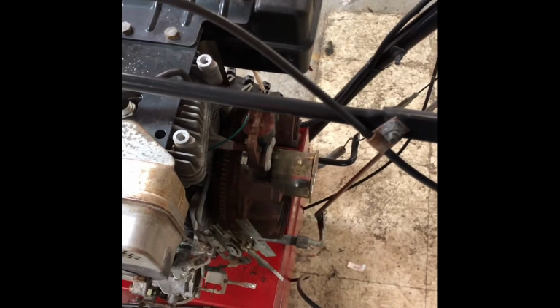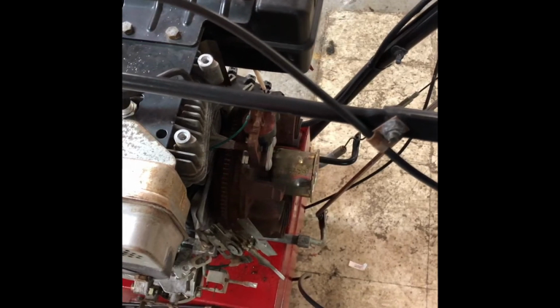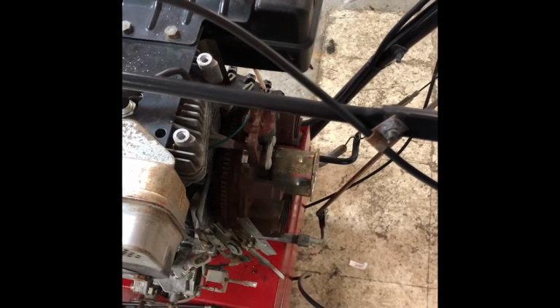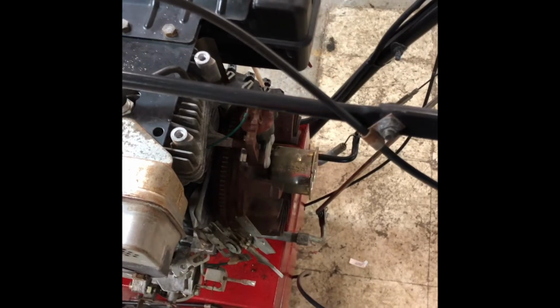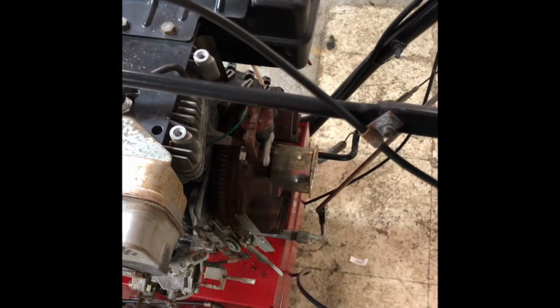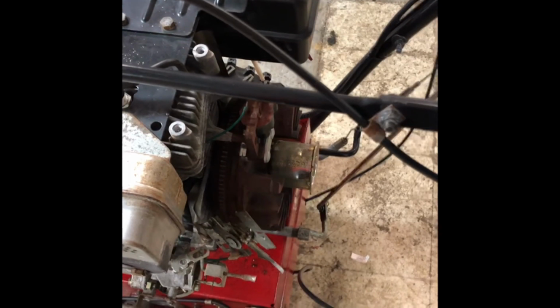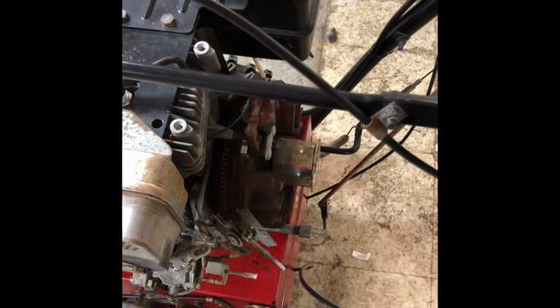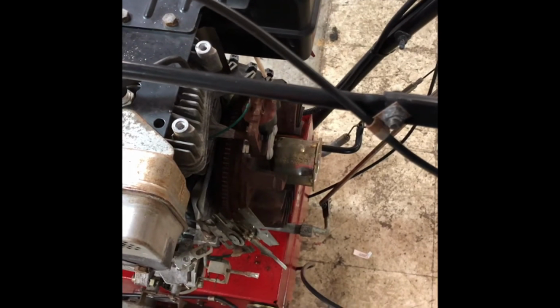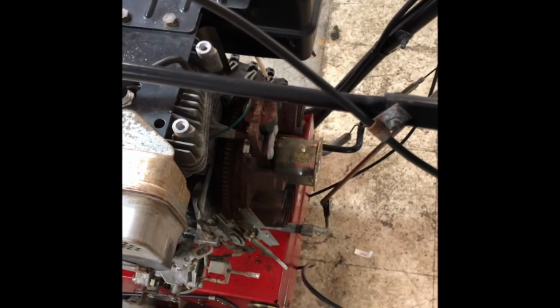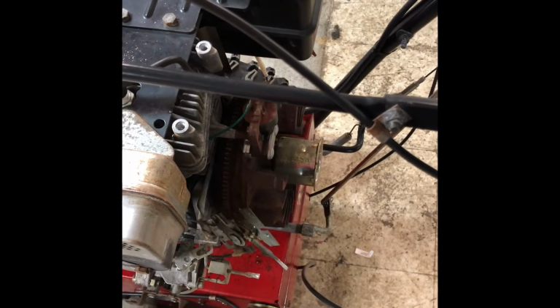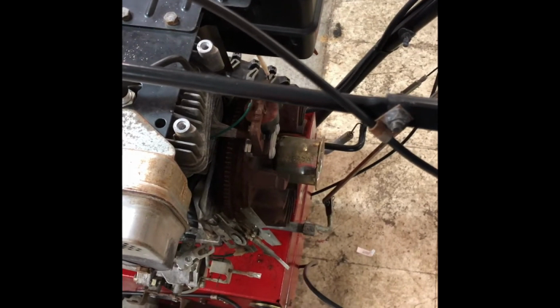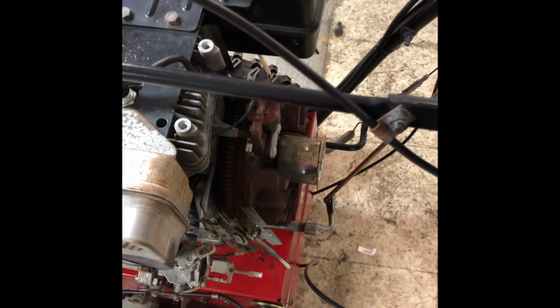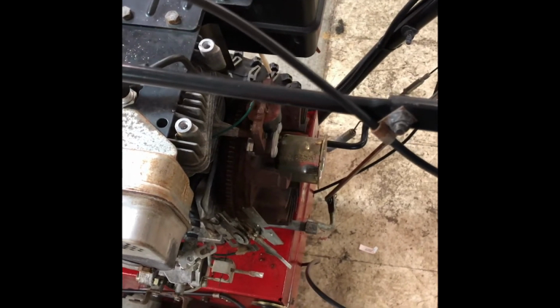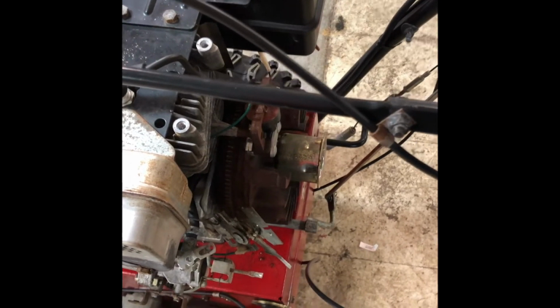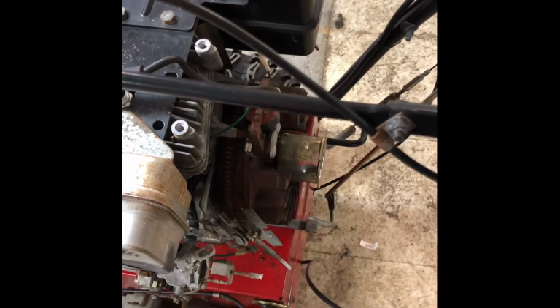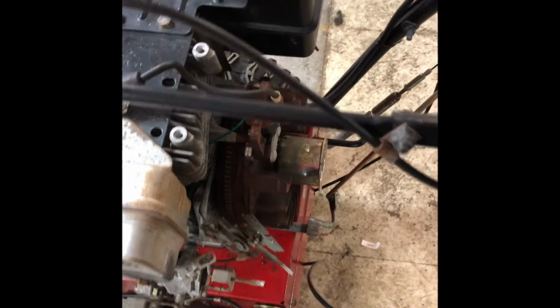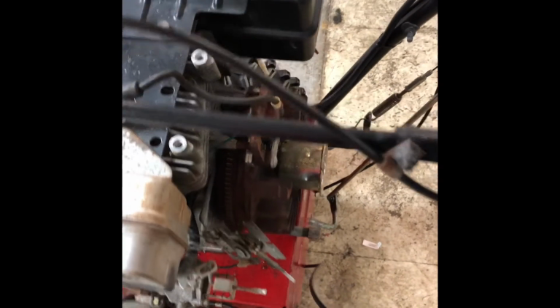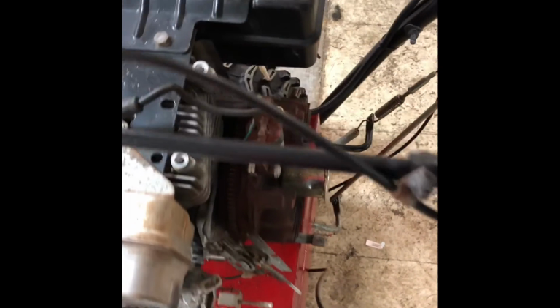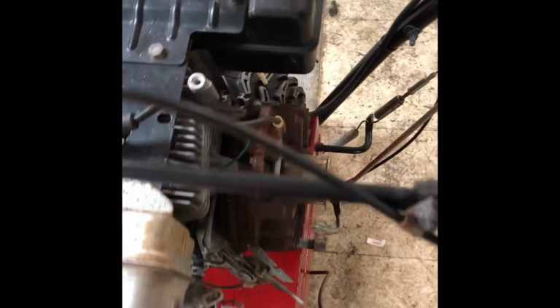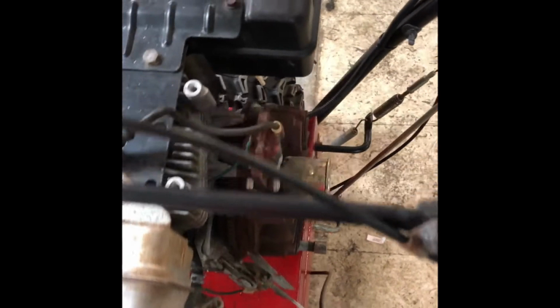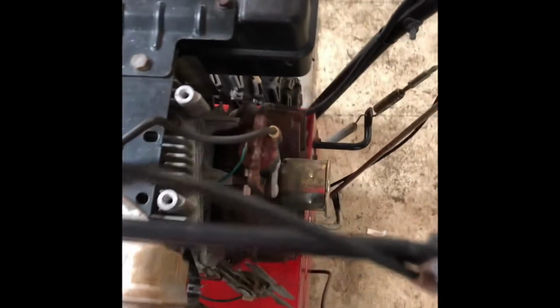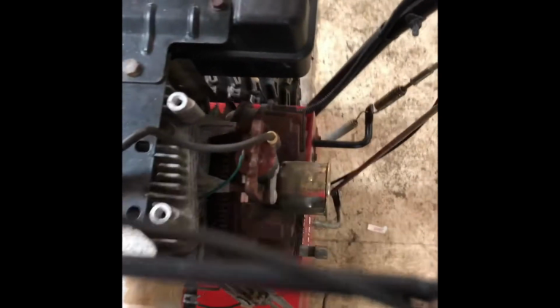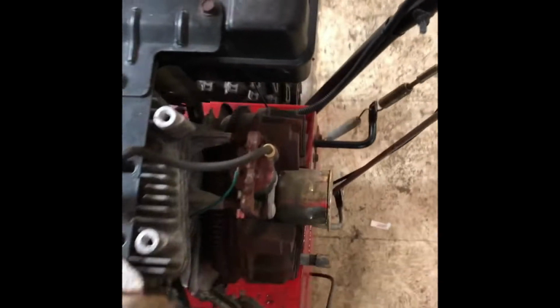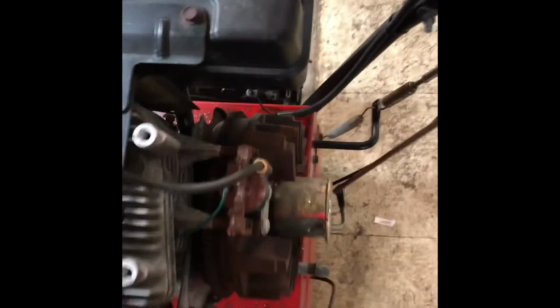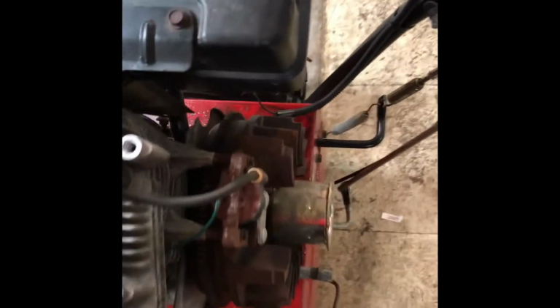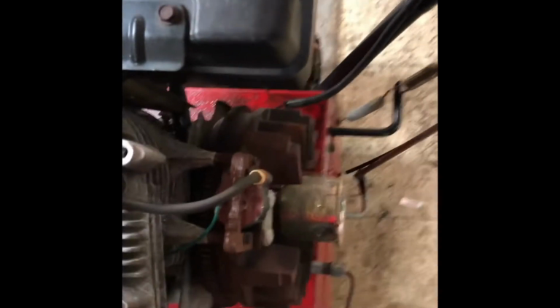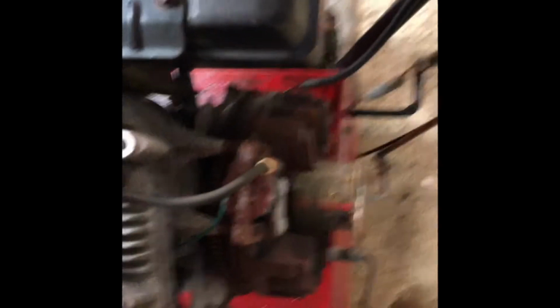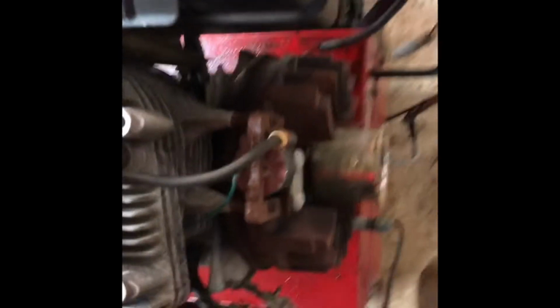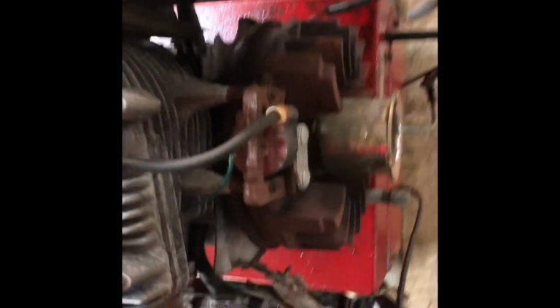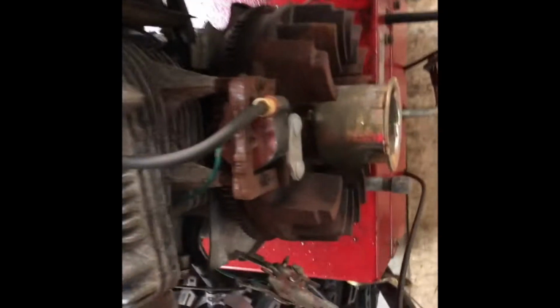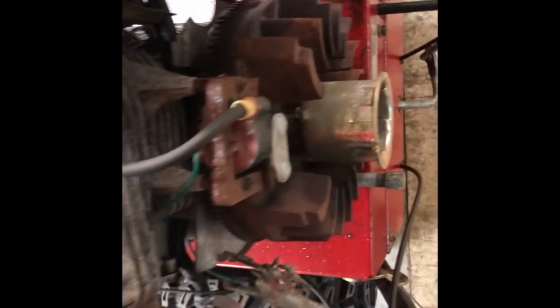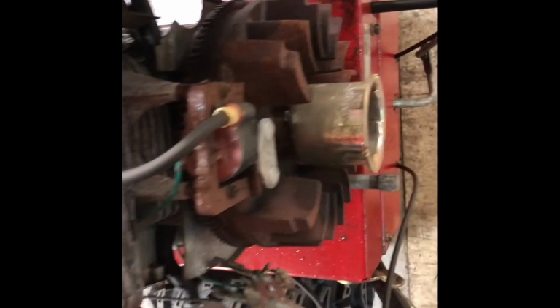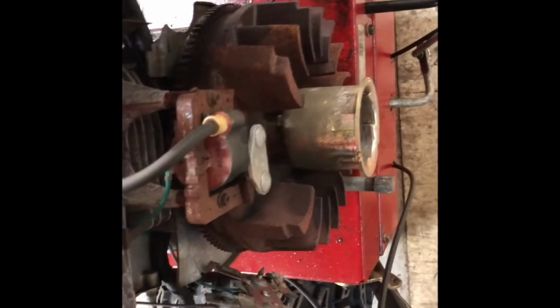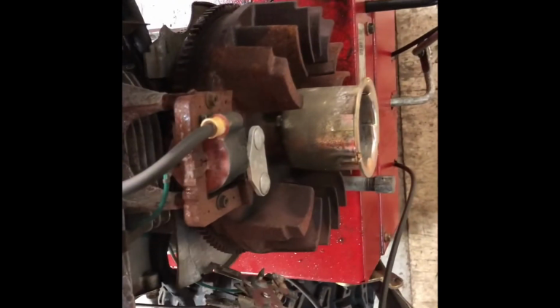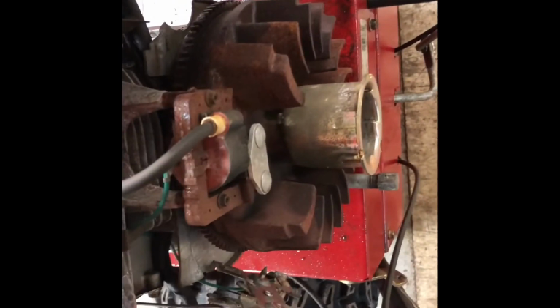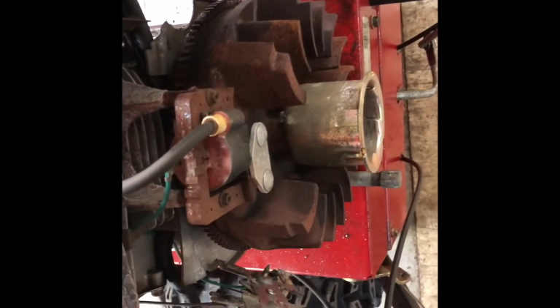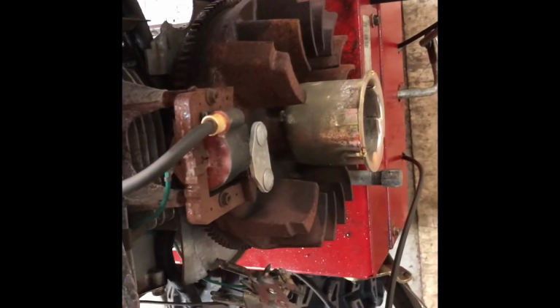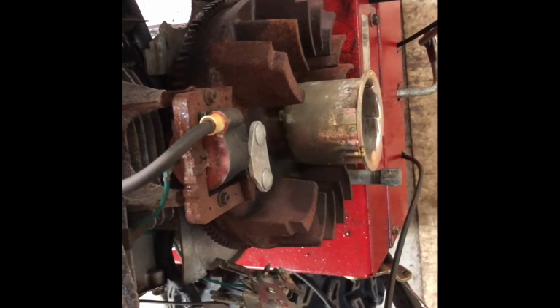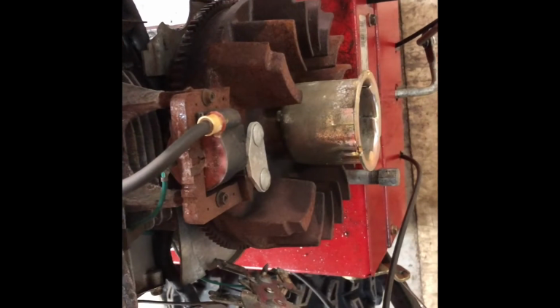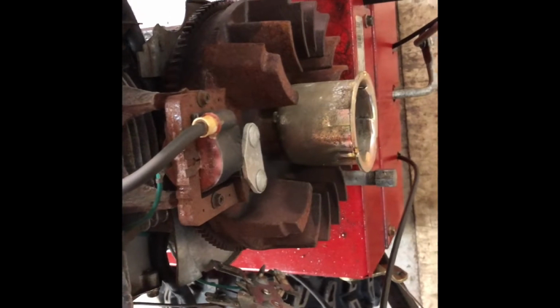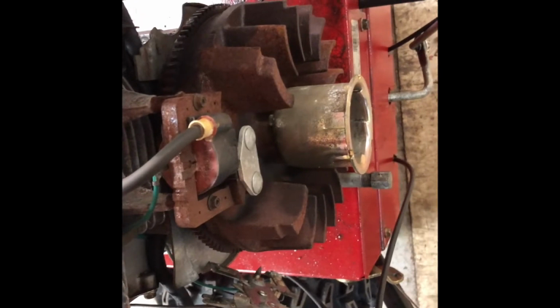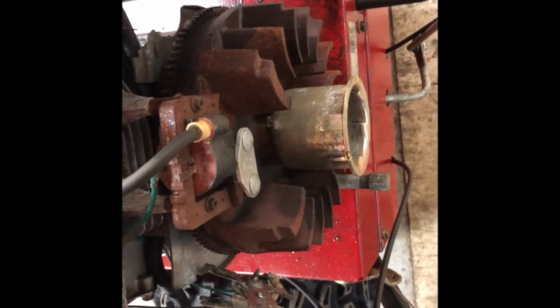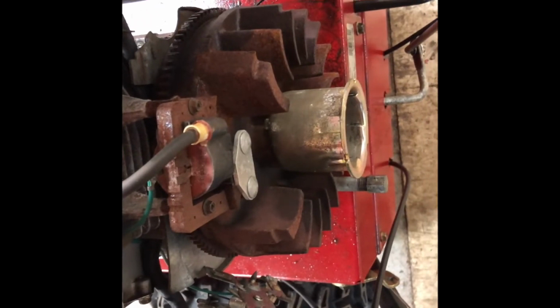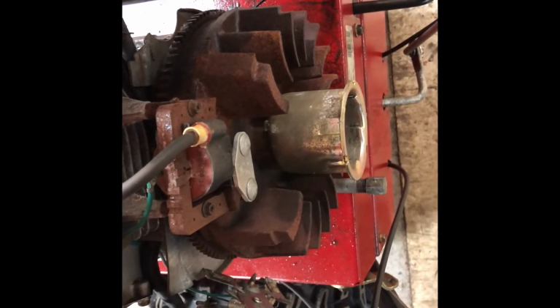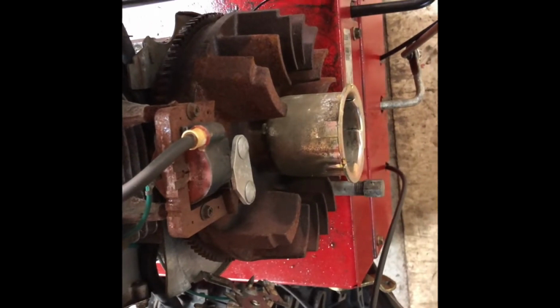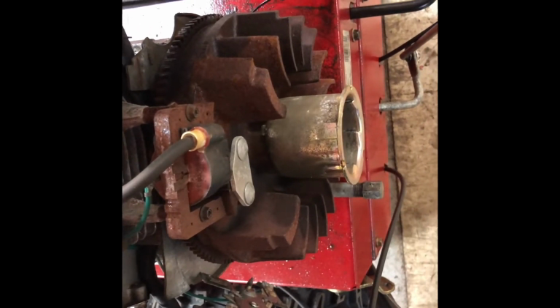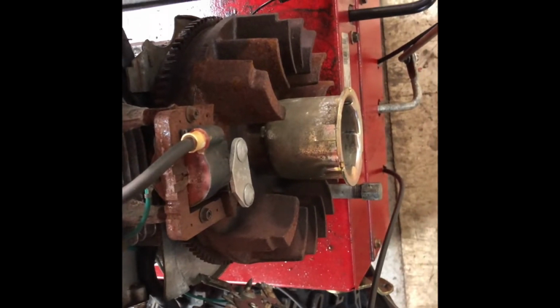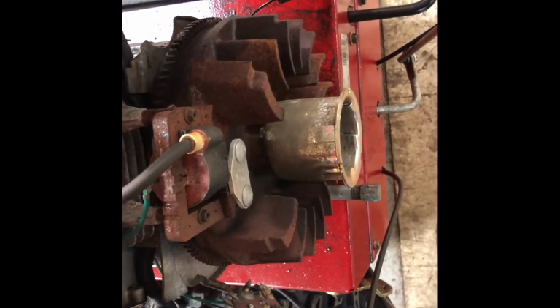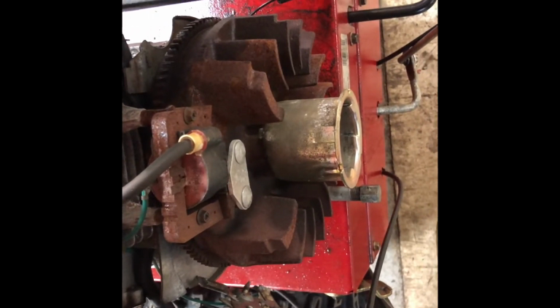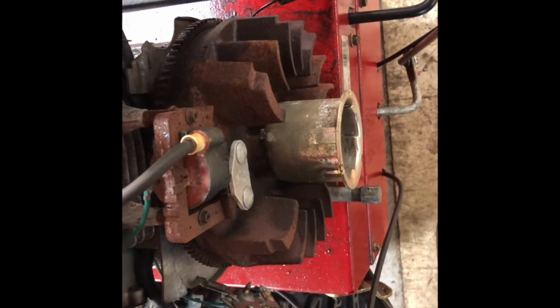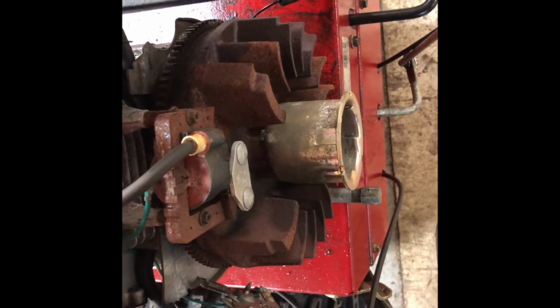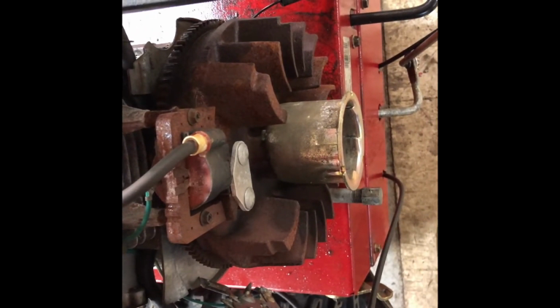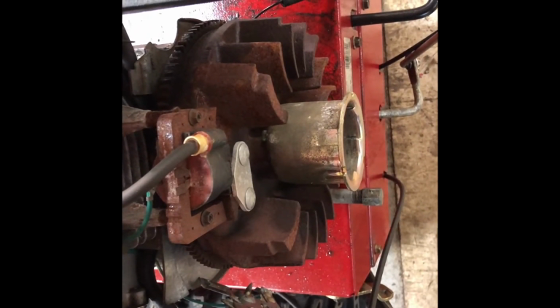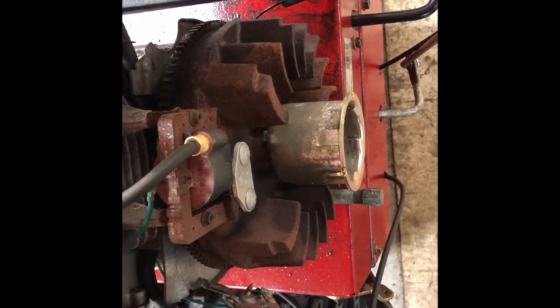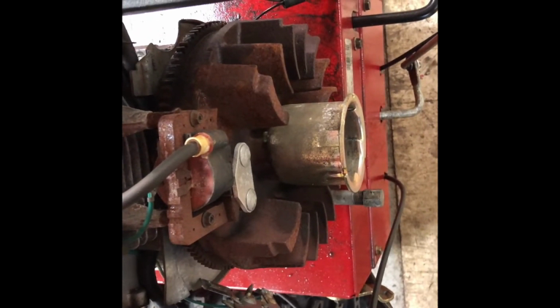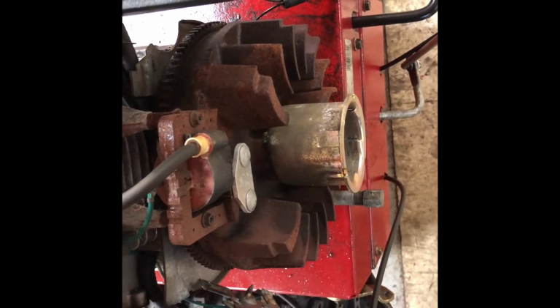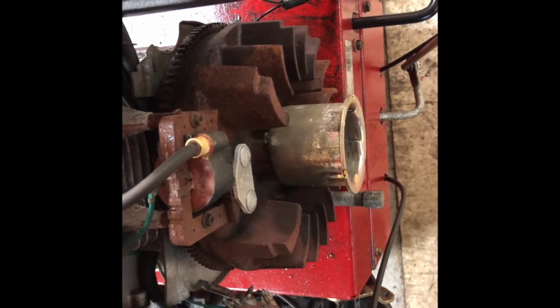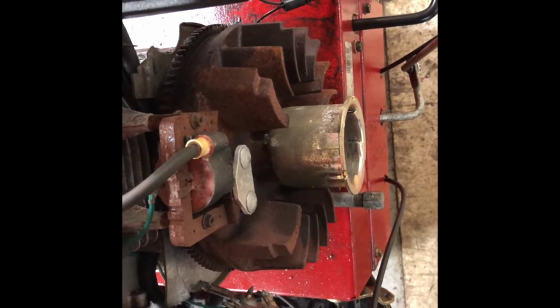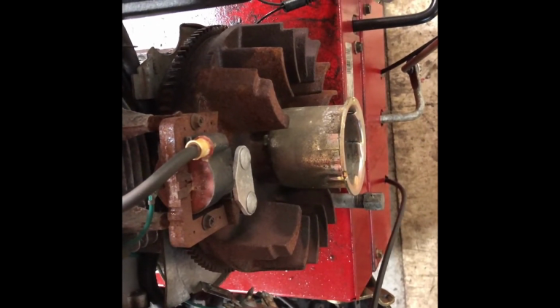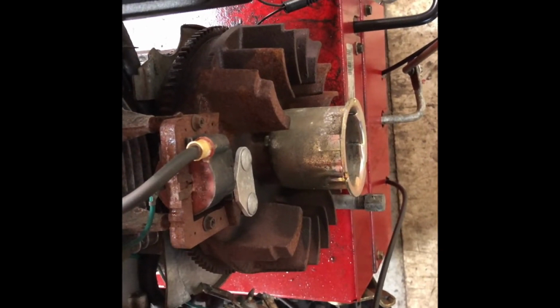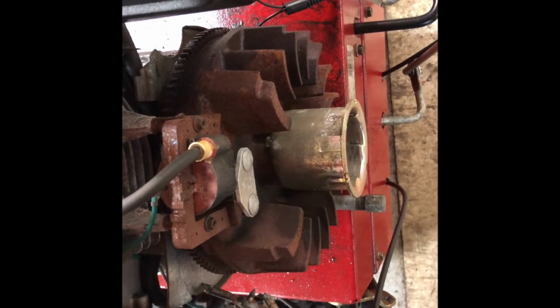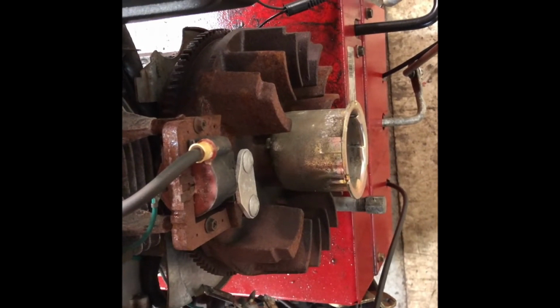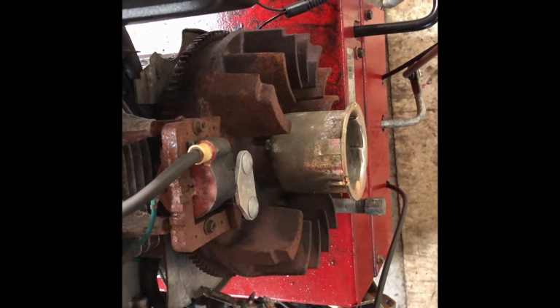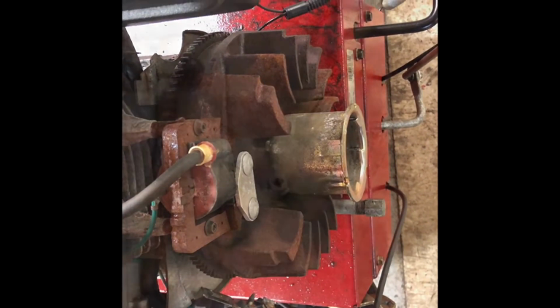This is how to remove an 8 horsepower and up Tecumseh flywheel. Here we go — it's installed and we're going to show you exactly how to do this today.